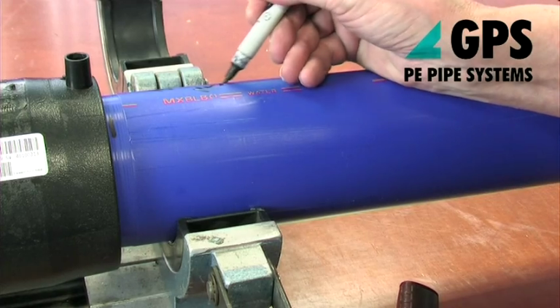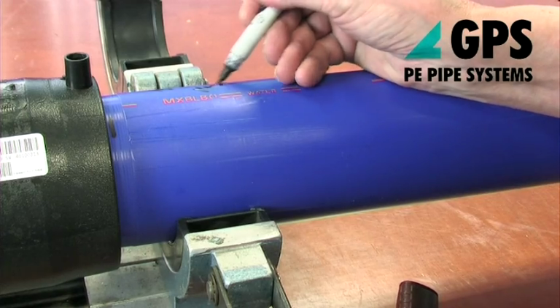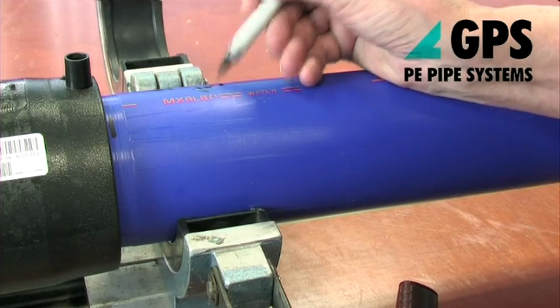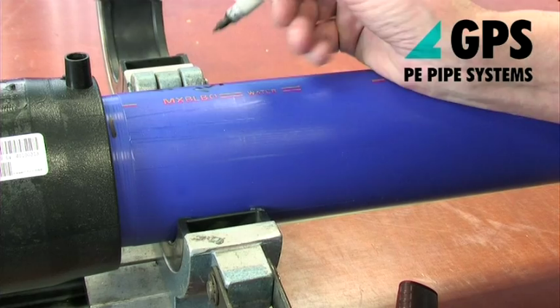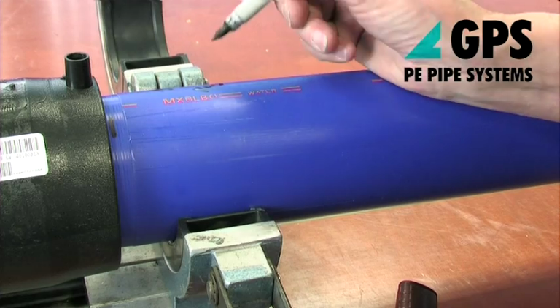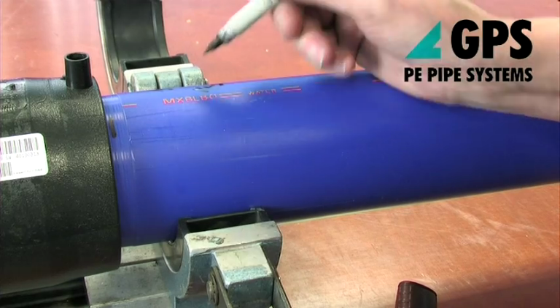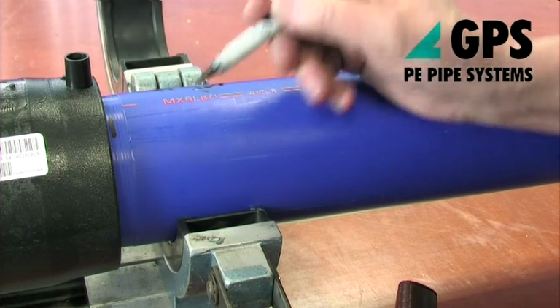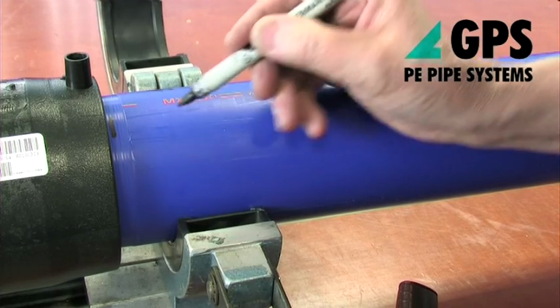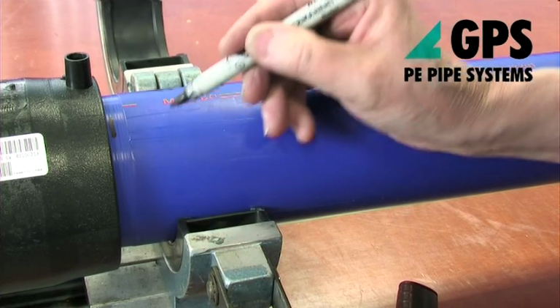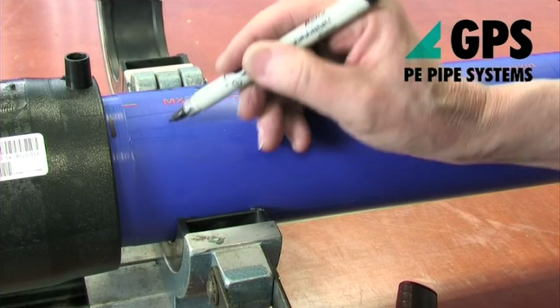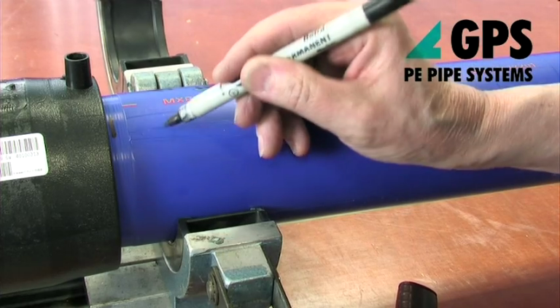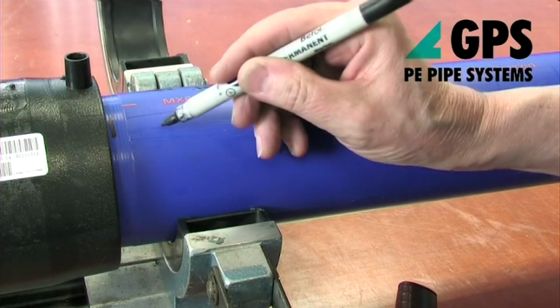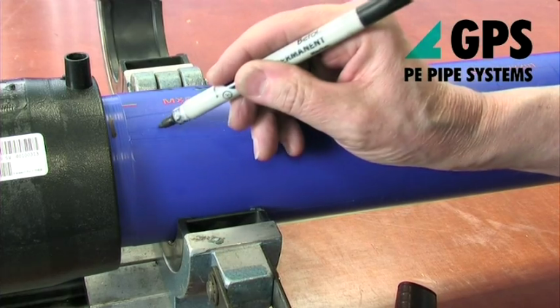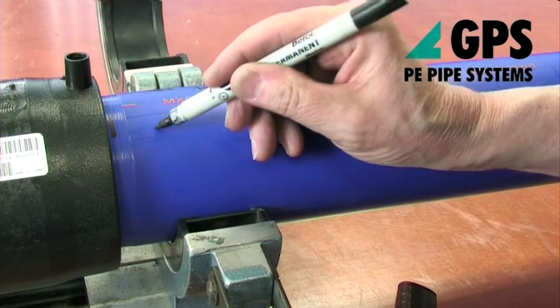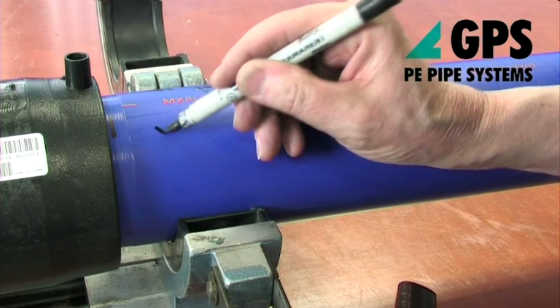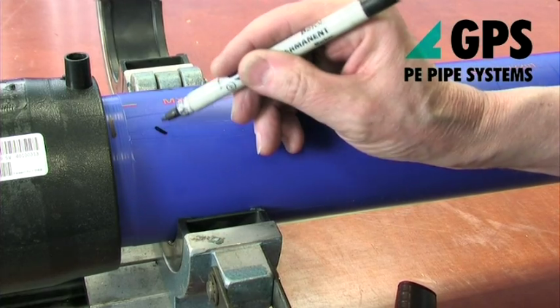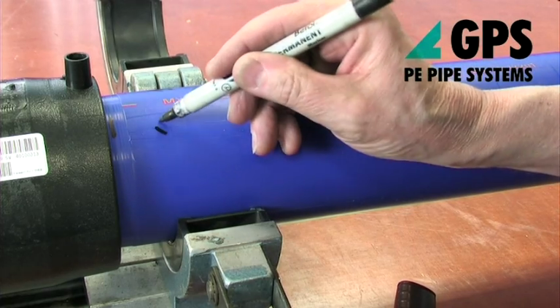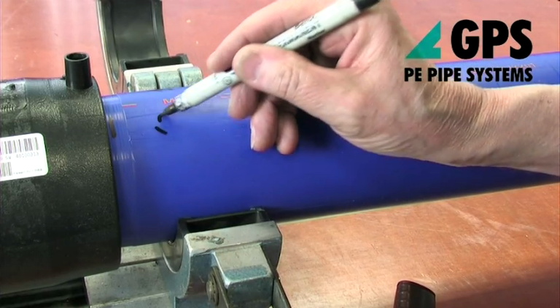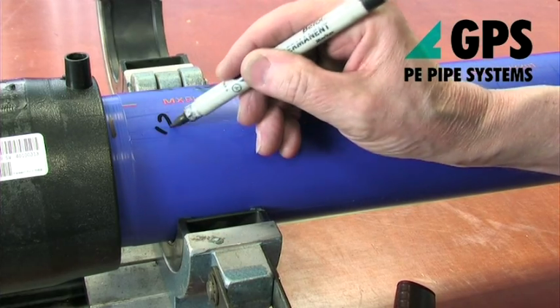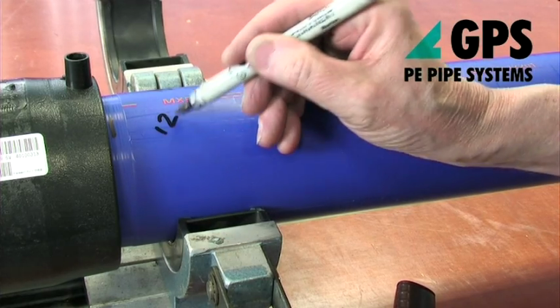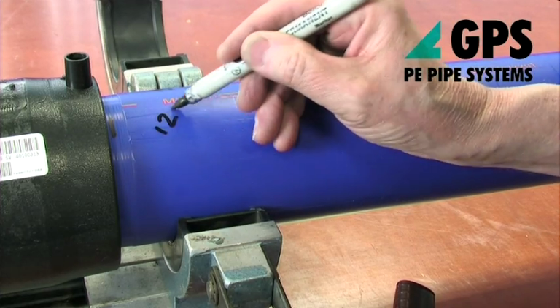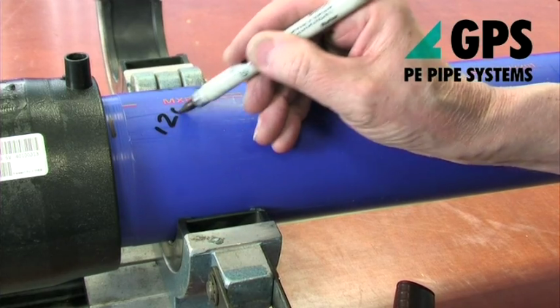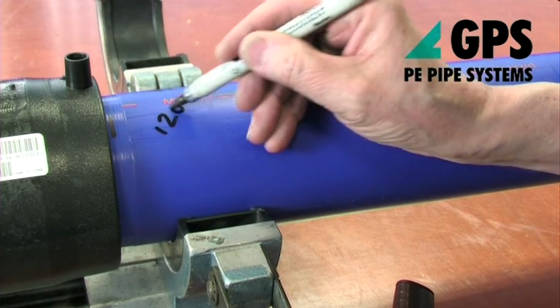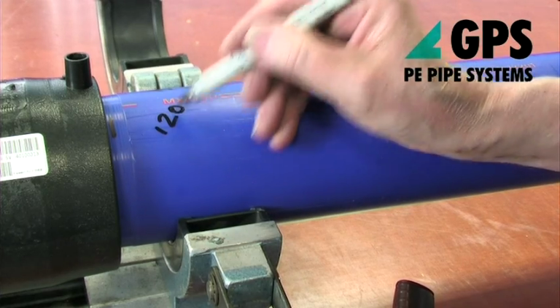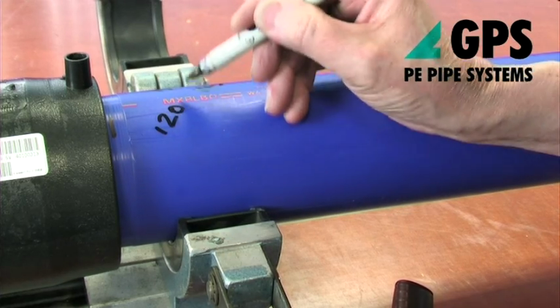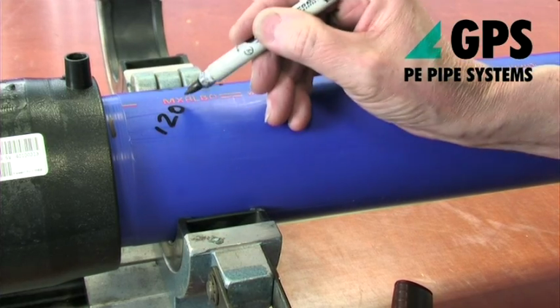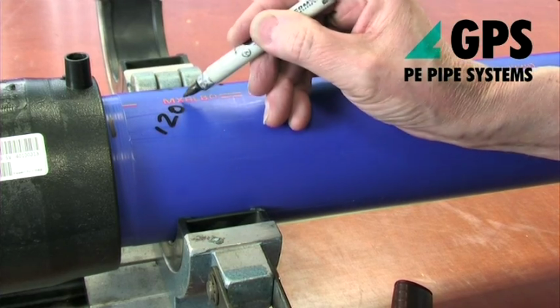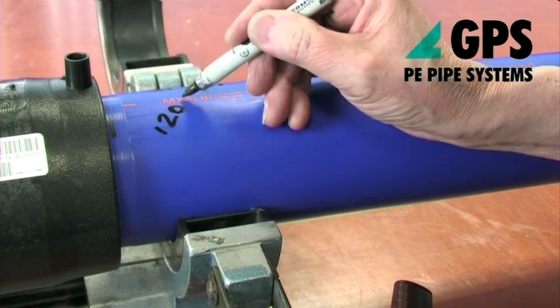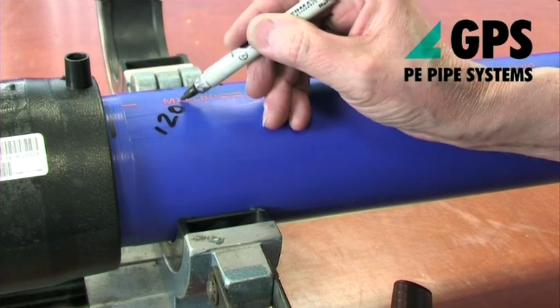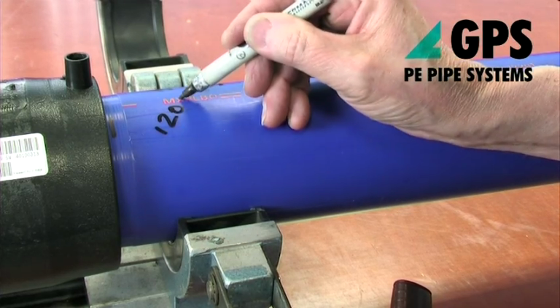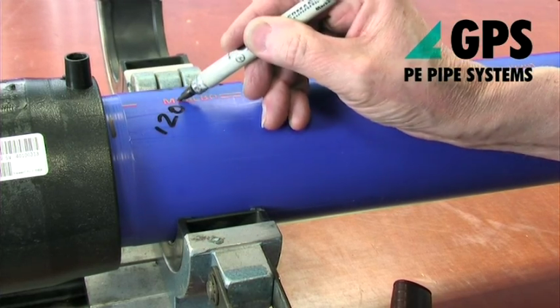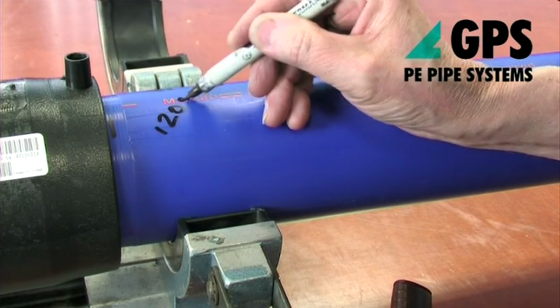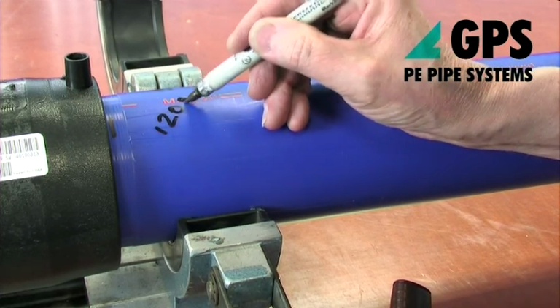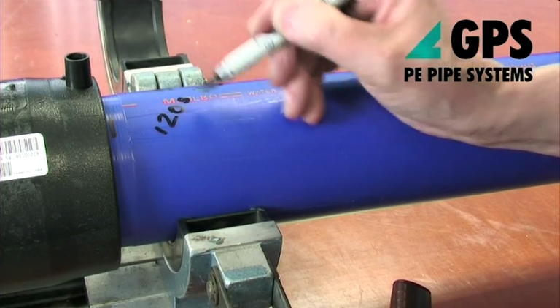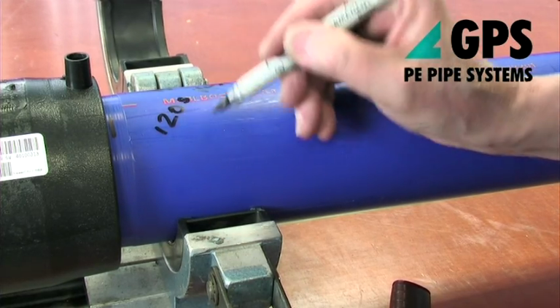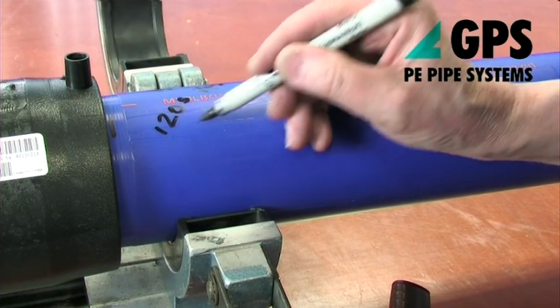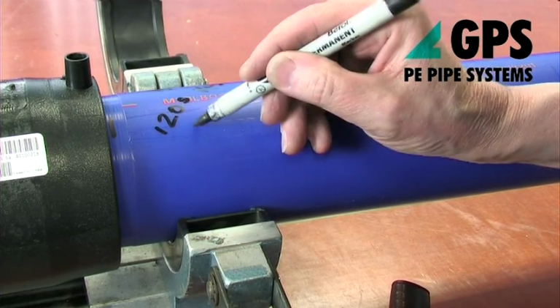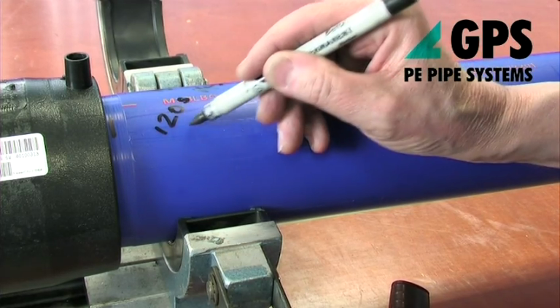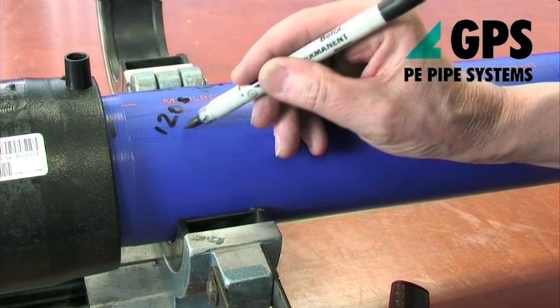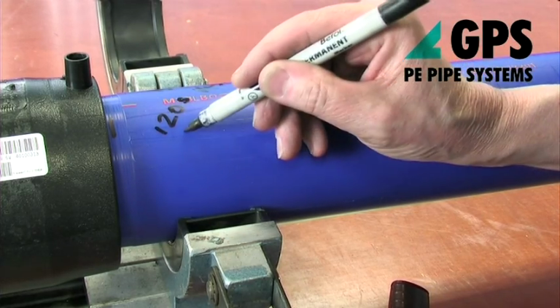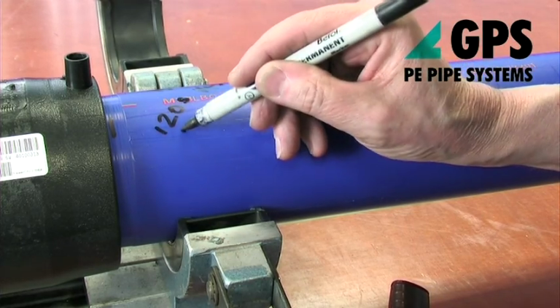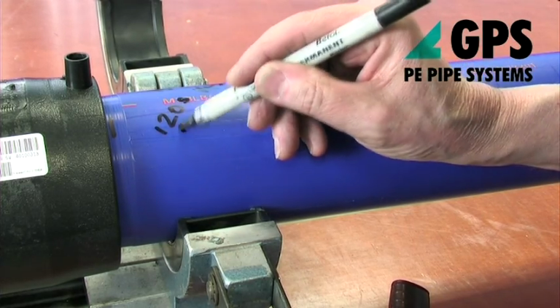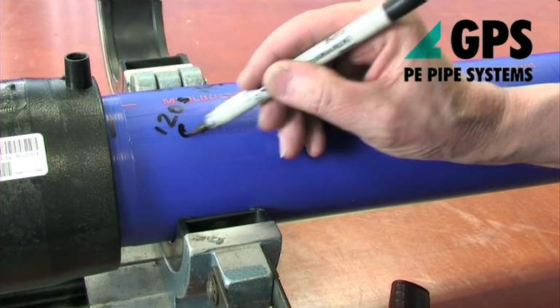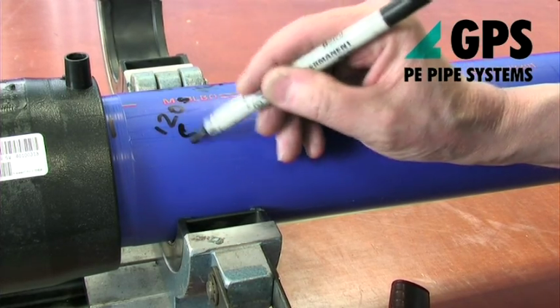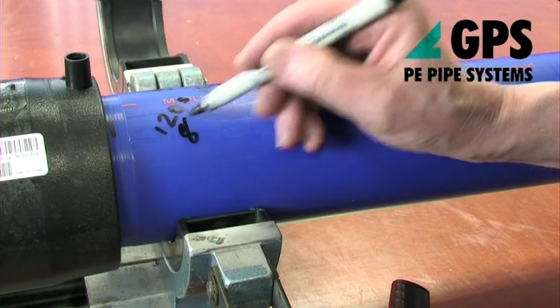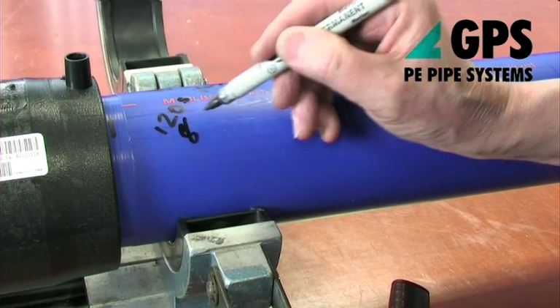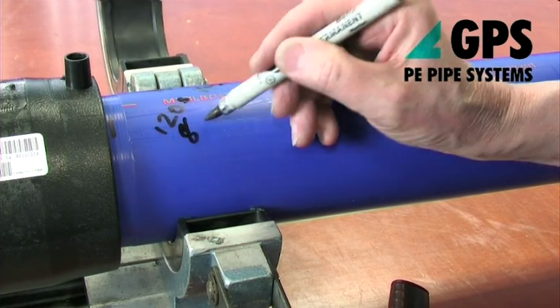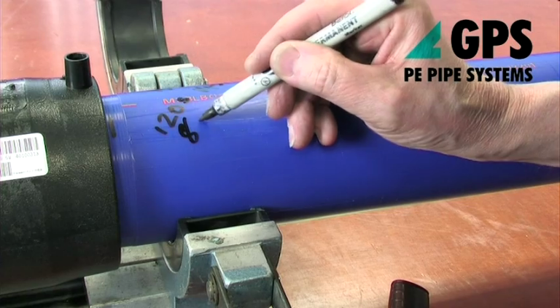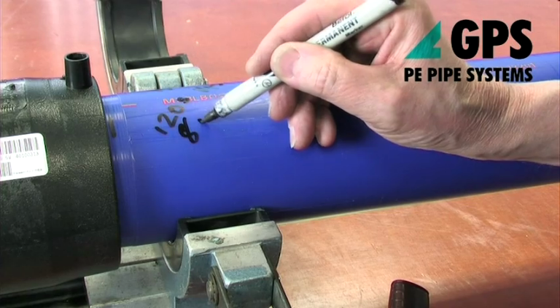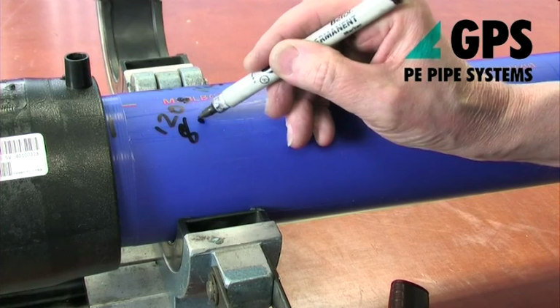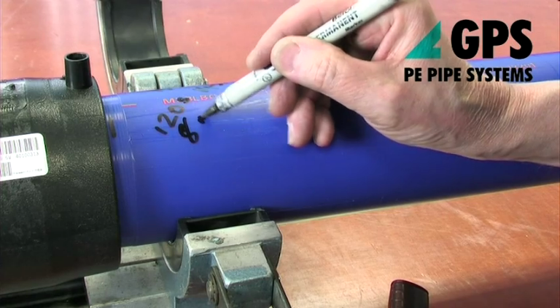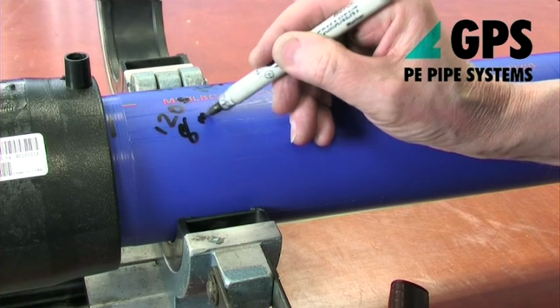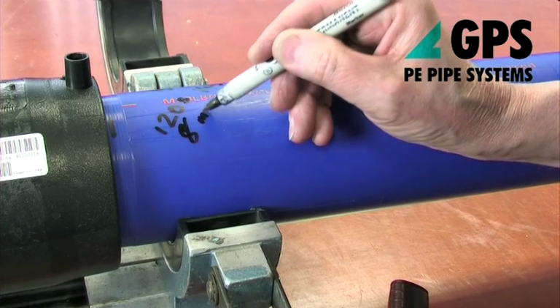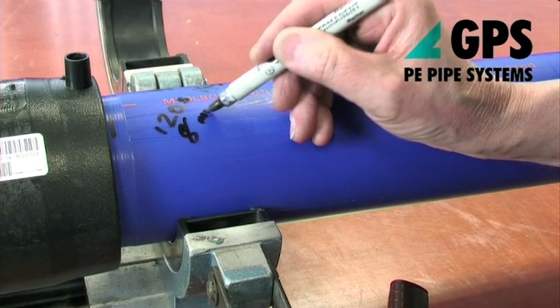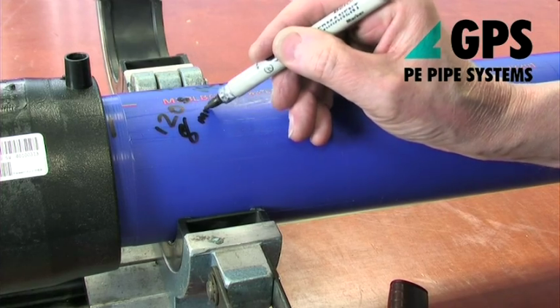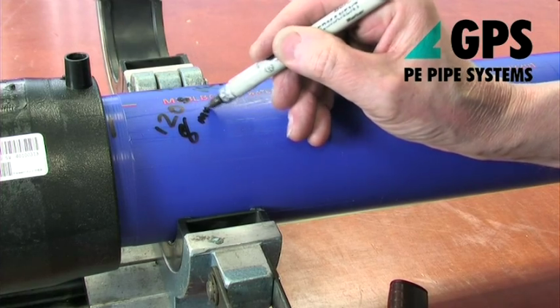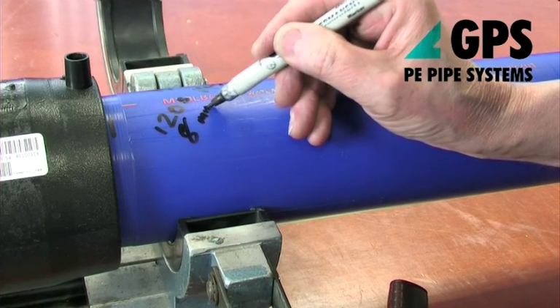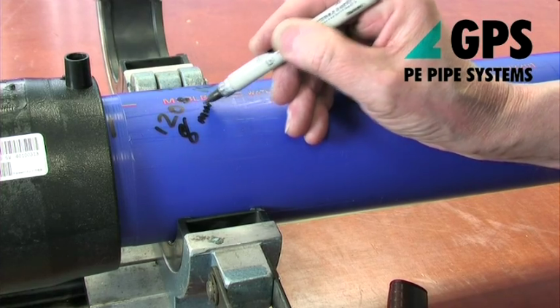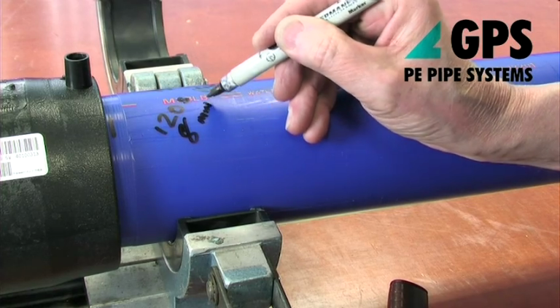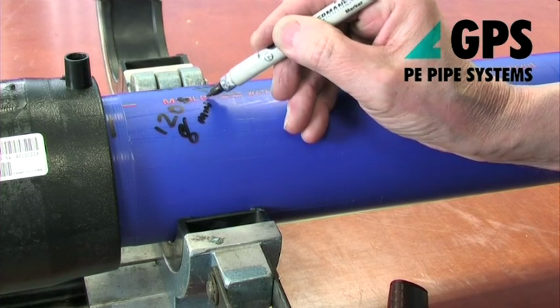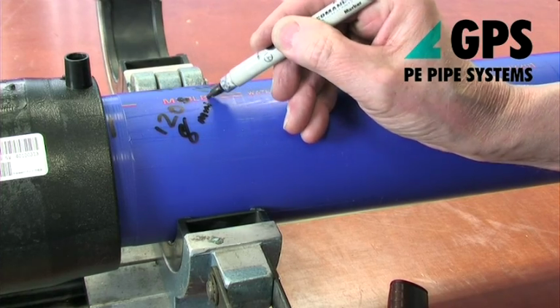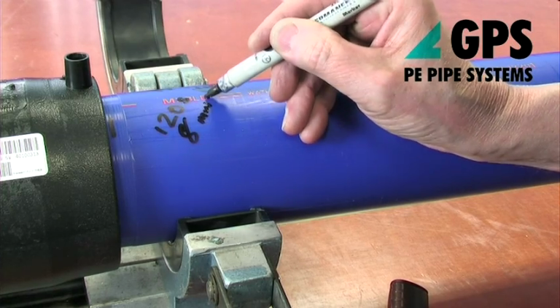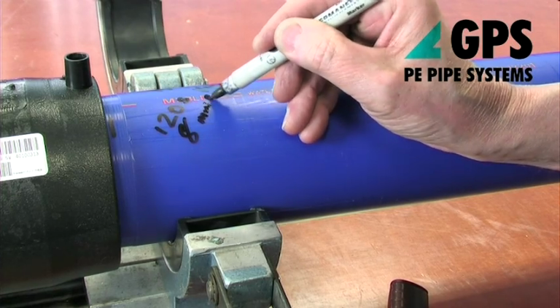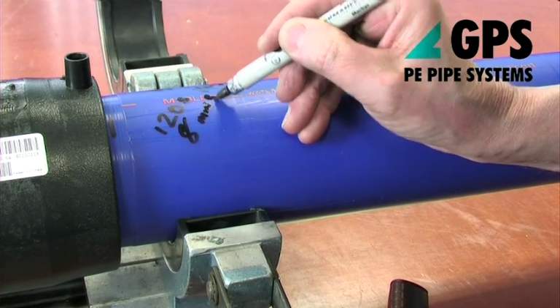Mark the joint reference number, date, and fusion and cooling times on the pipe surface.